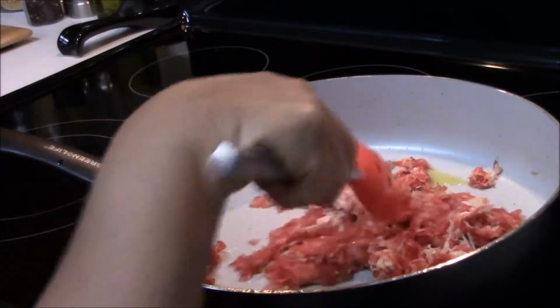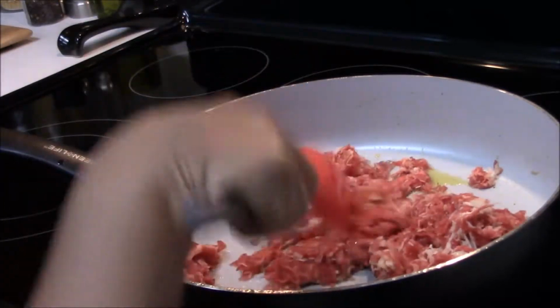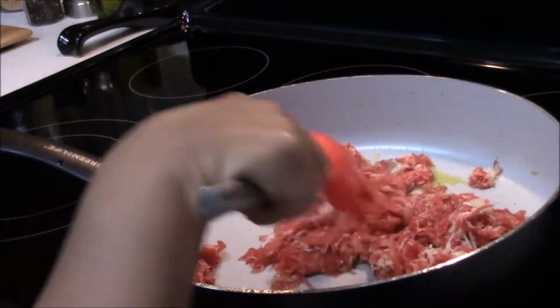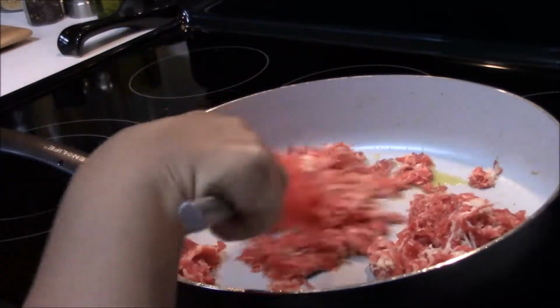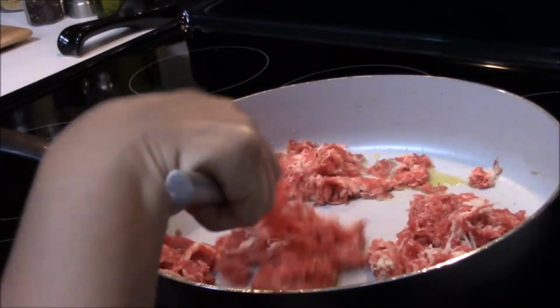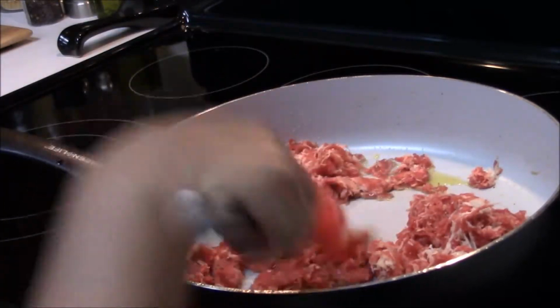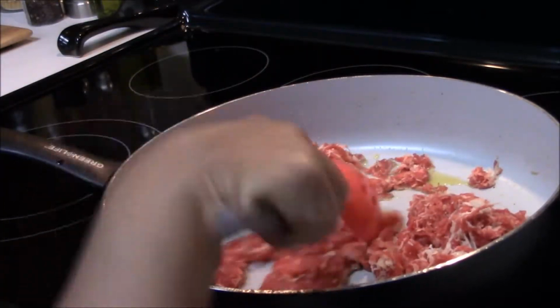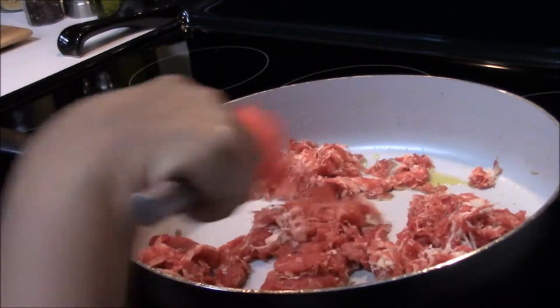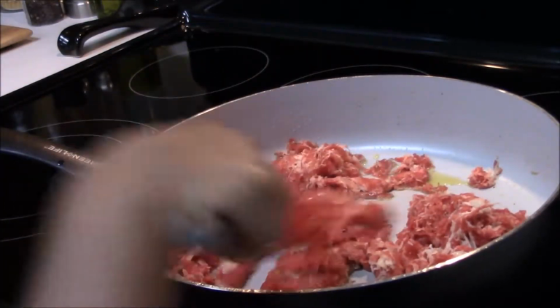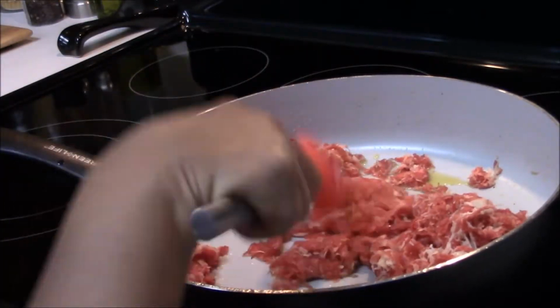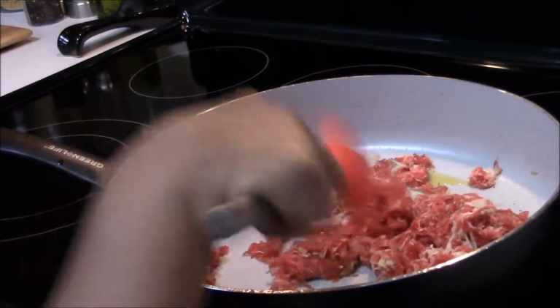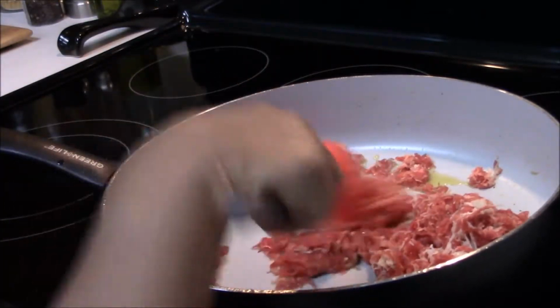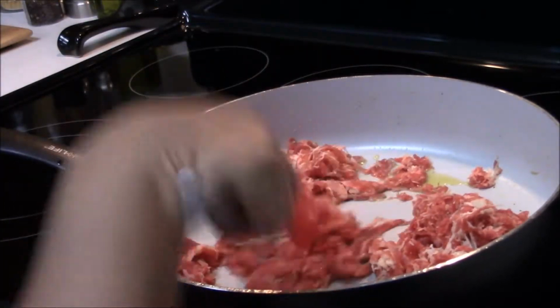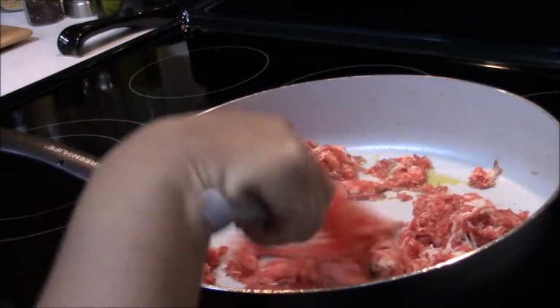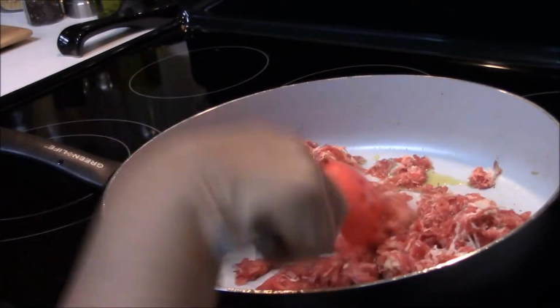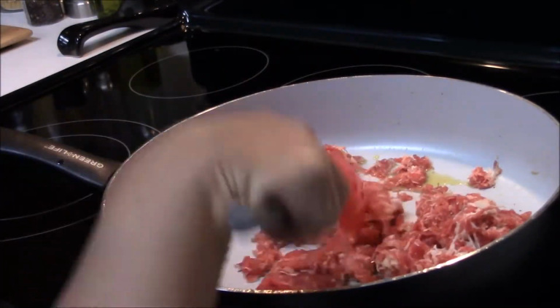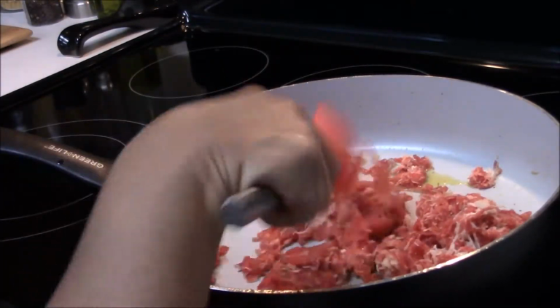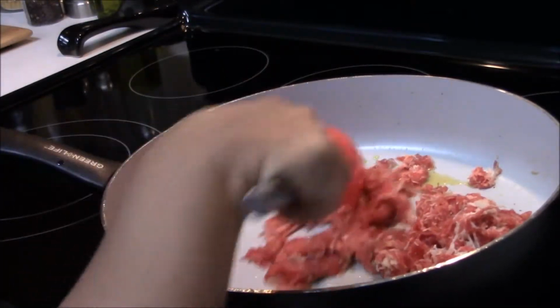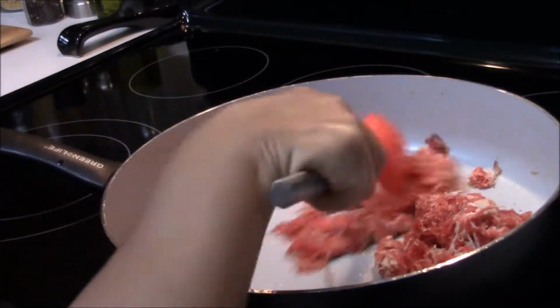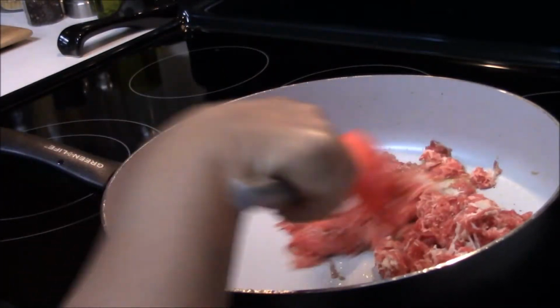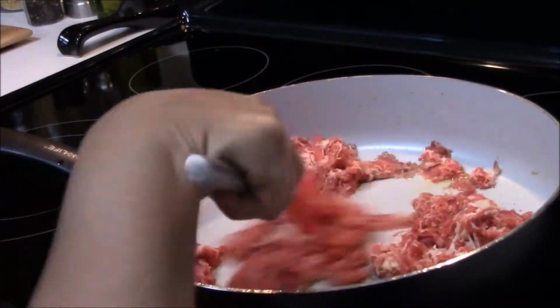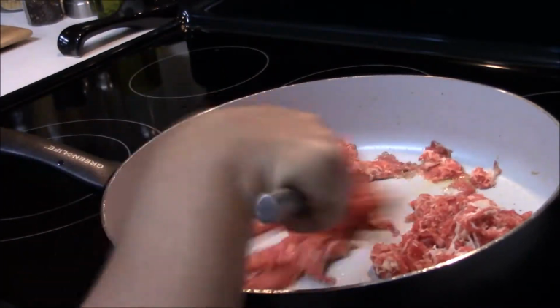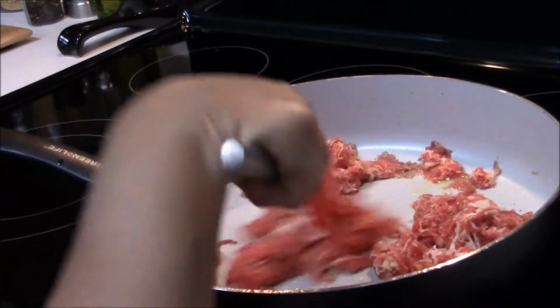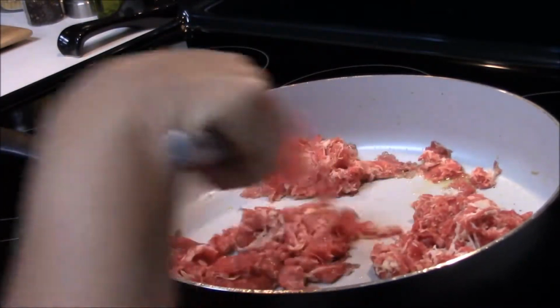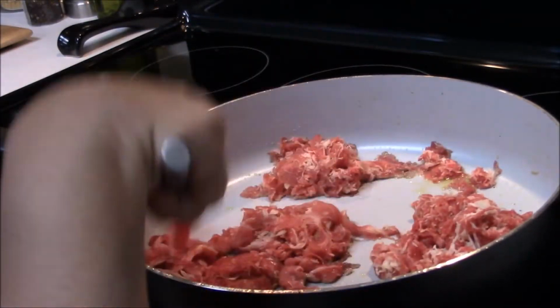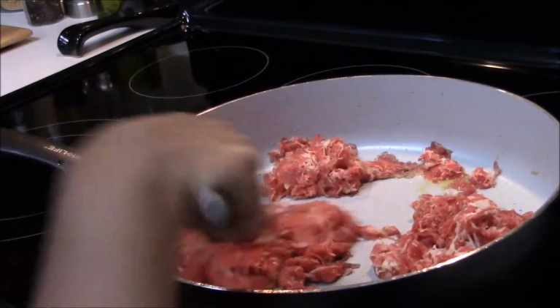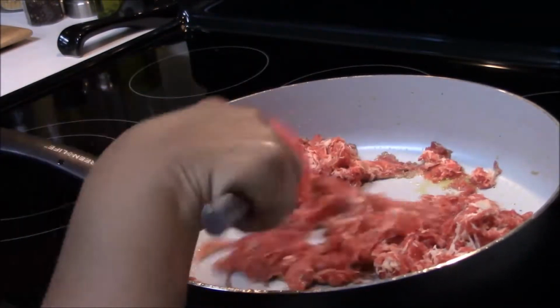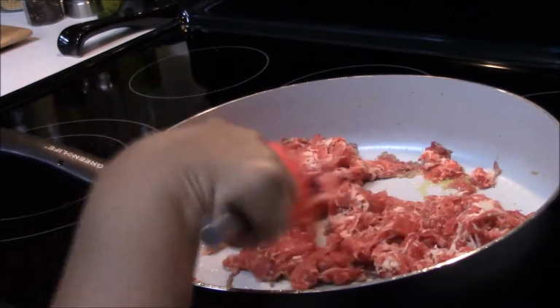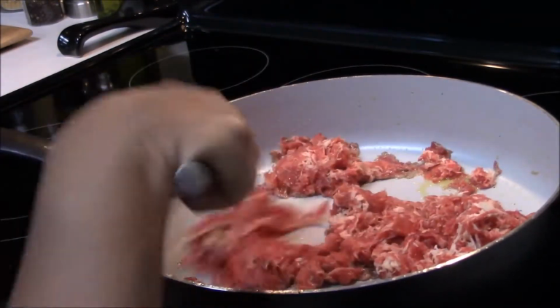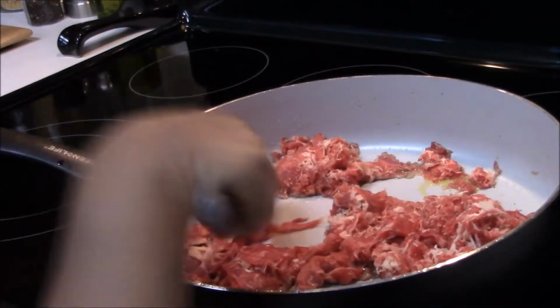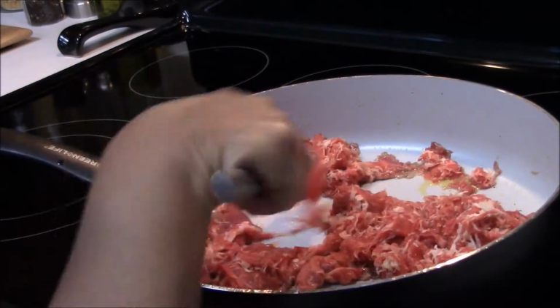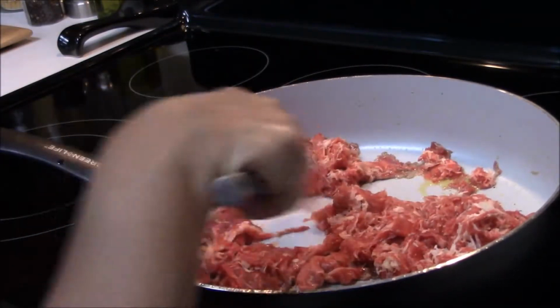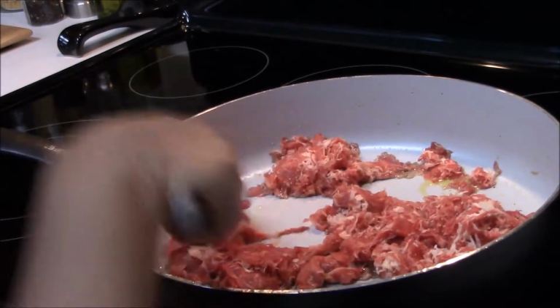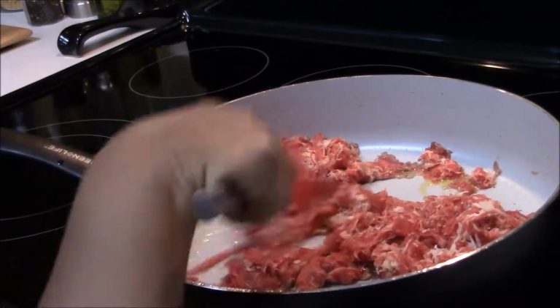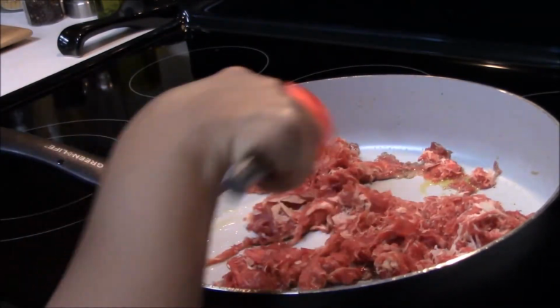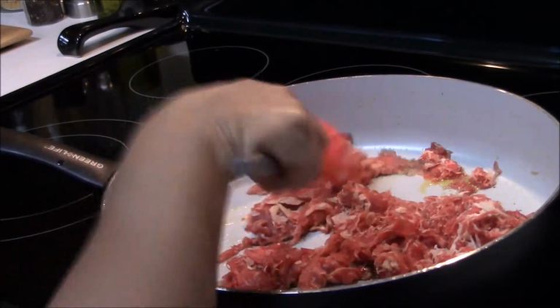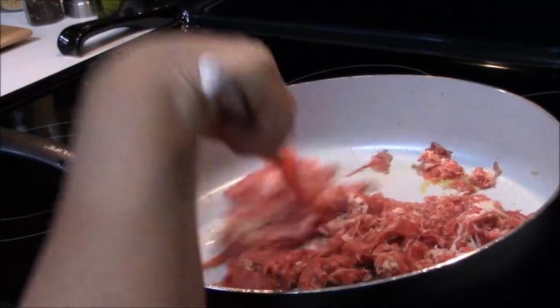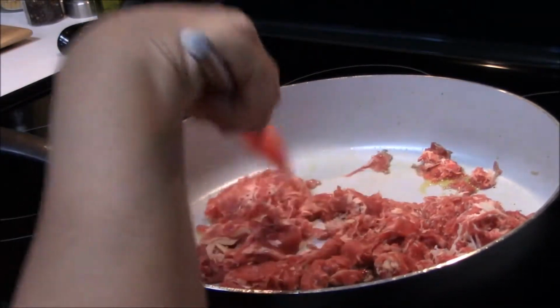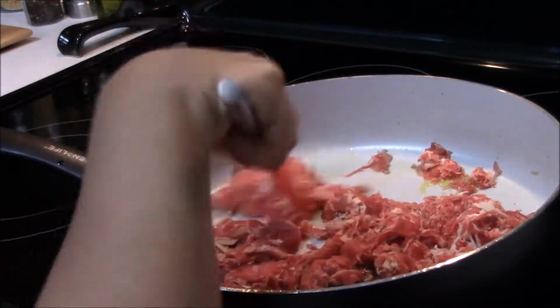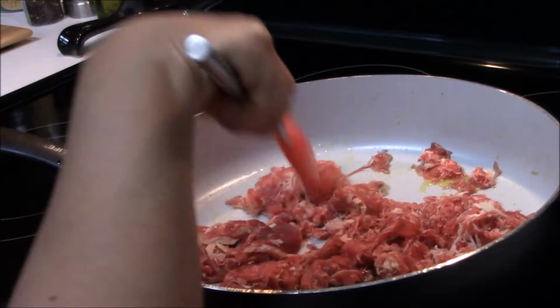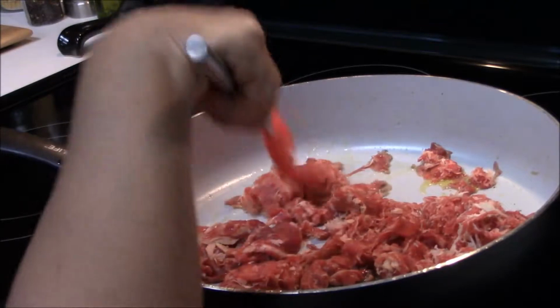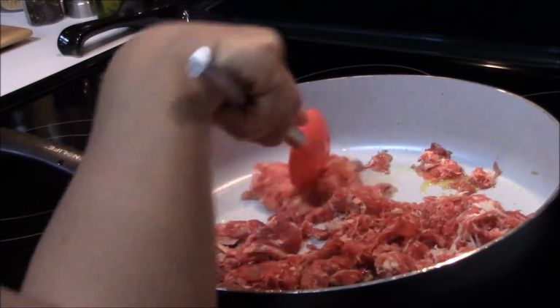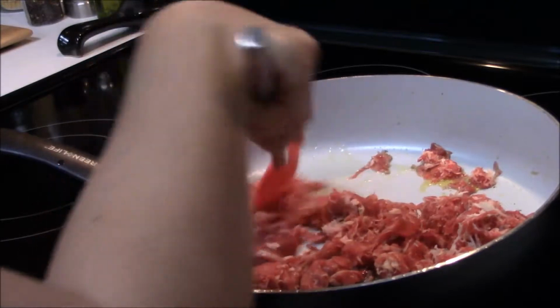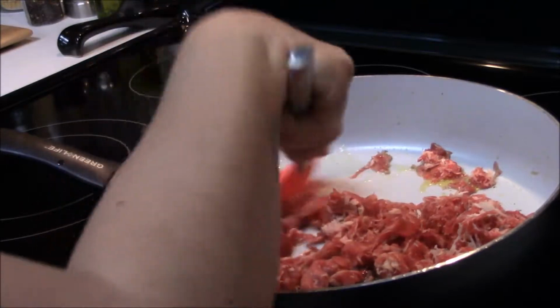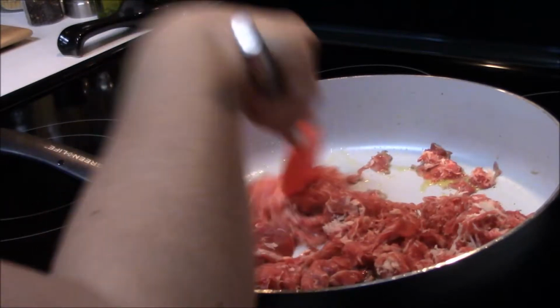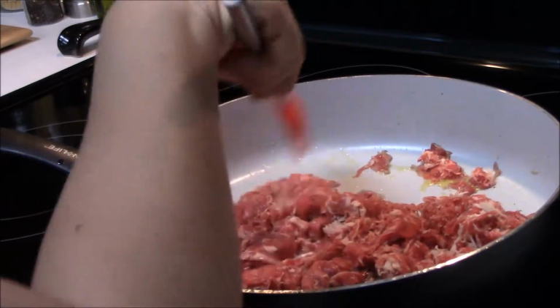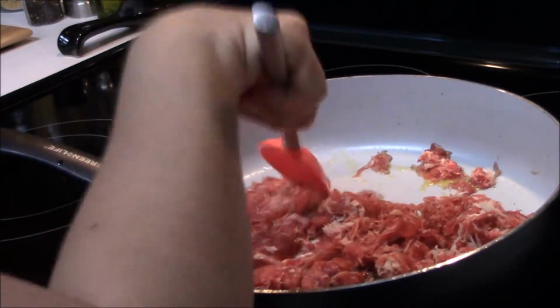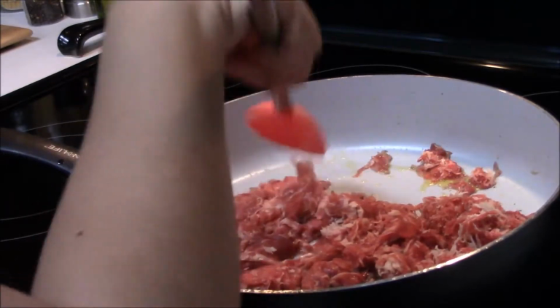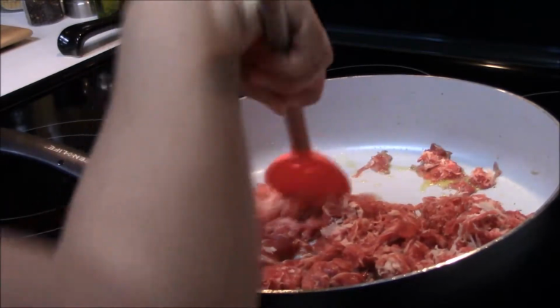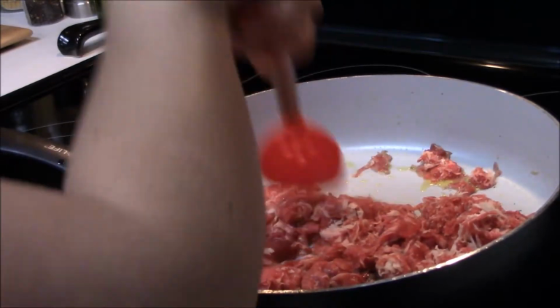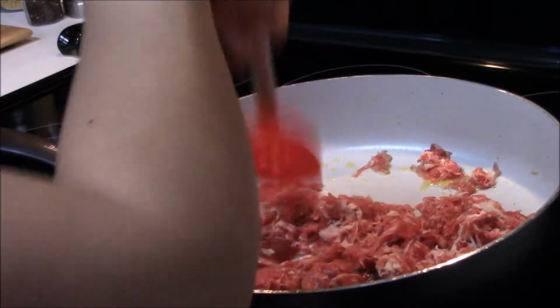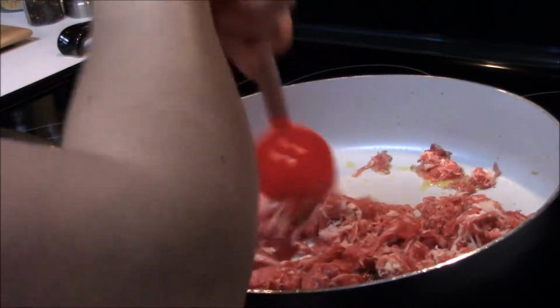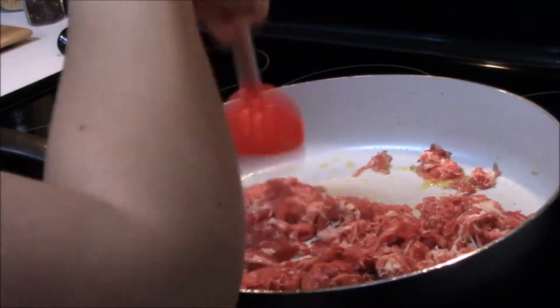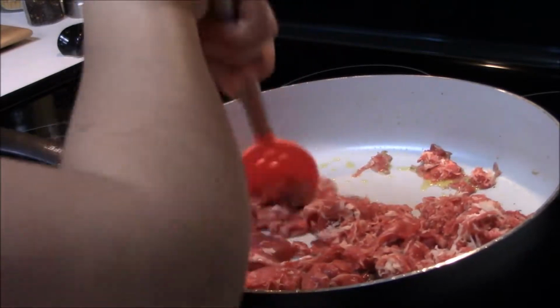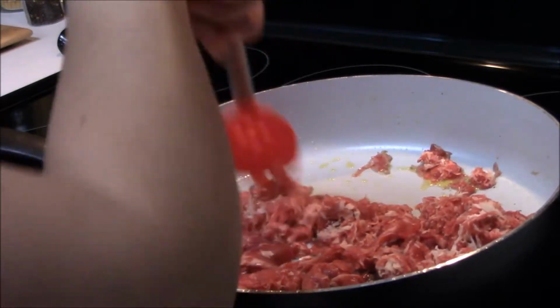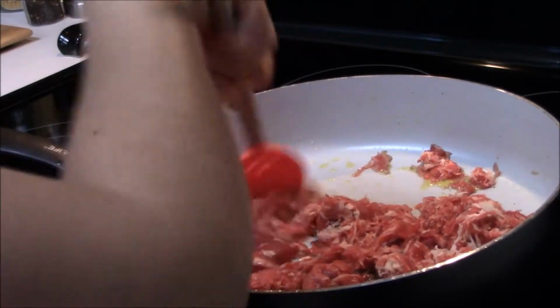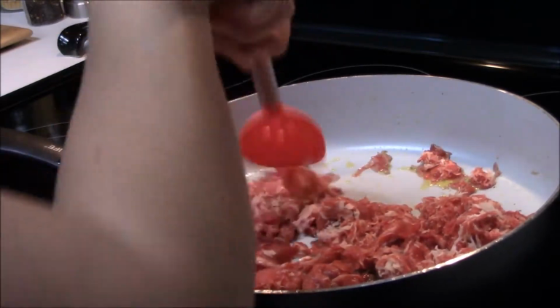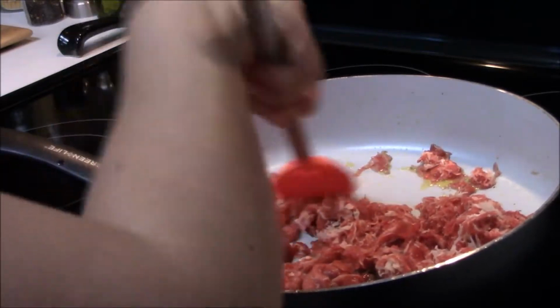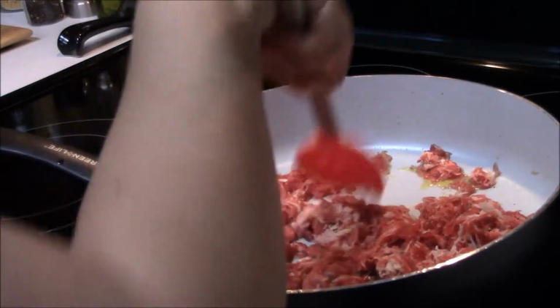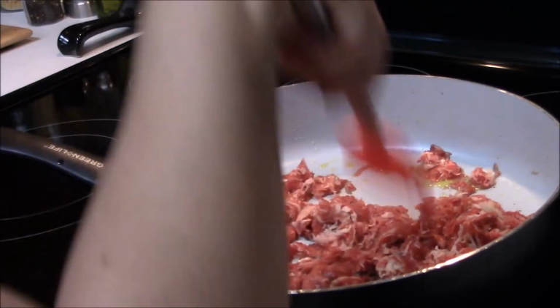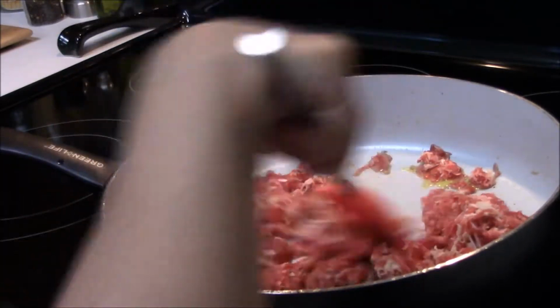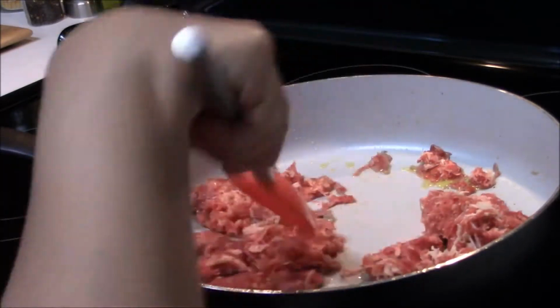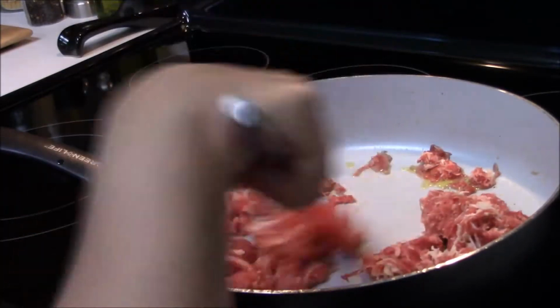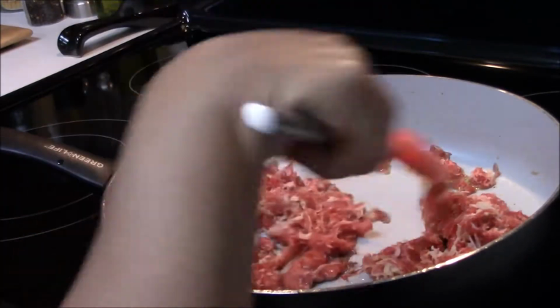I'd also like to apologize for the video — I'm kind of getting a hang of this camera, so my apologies in advance.